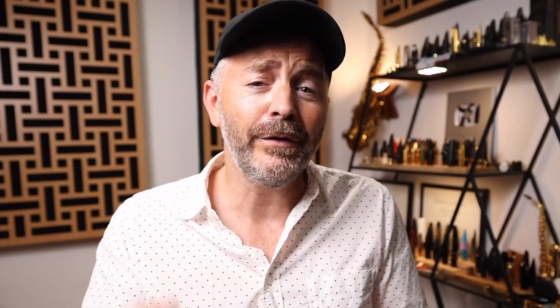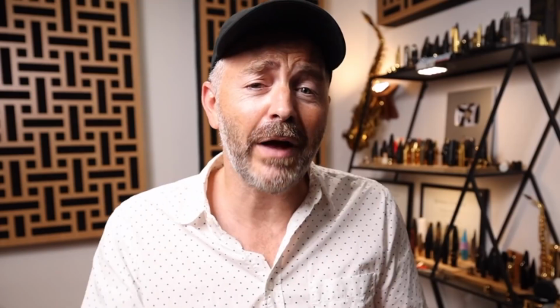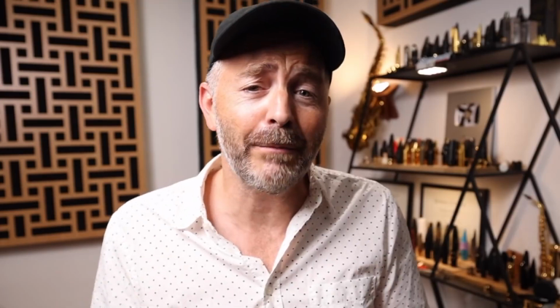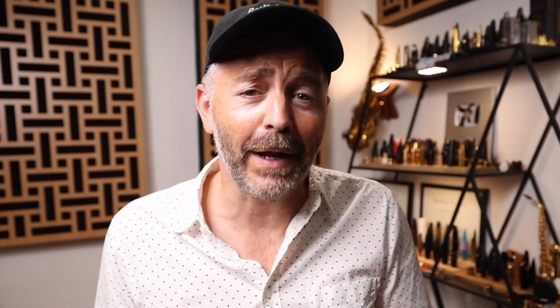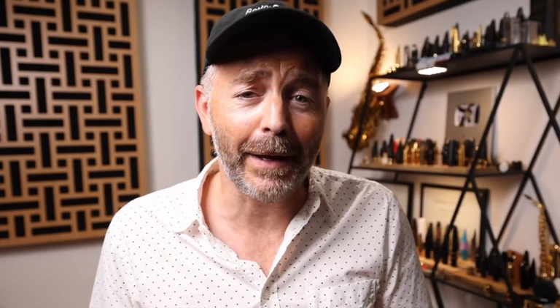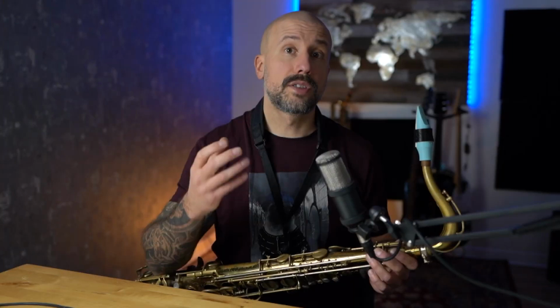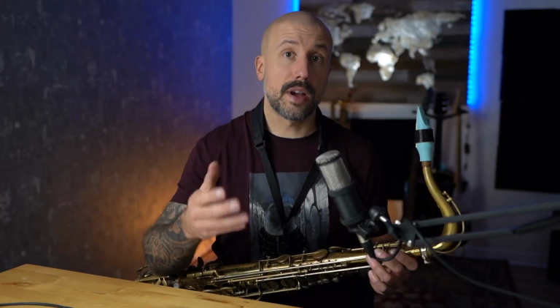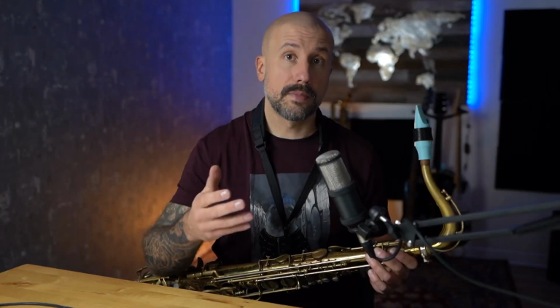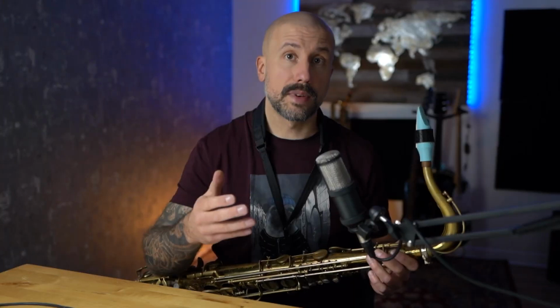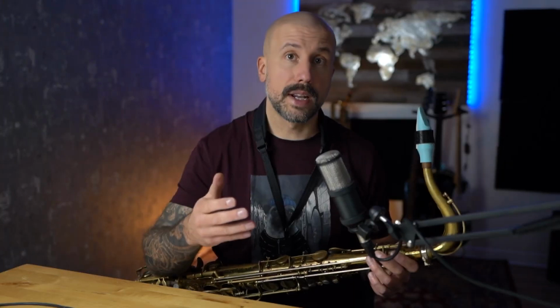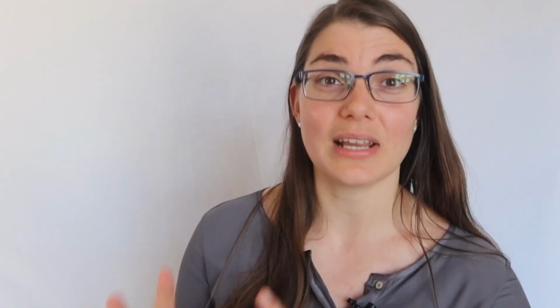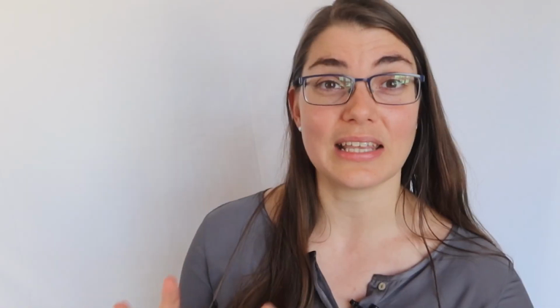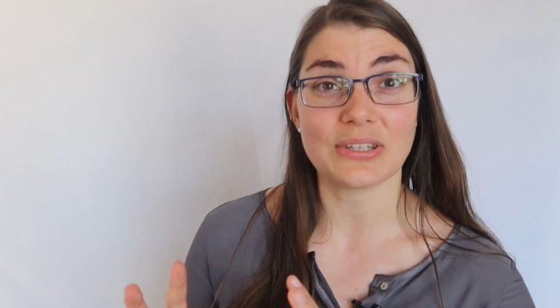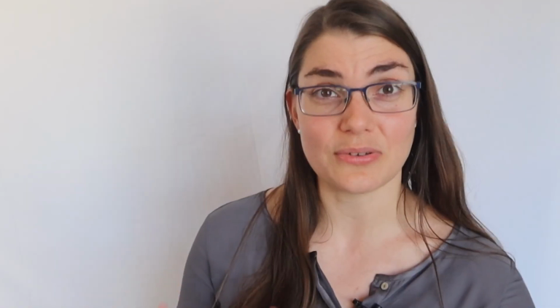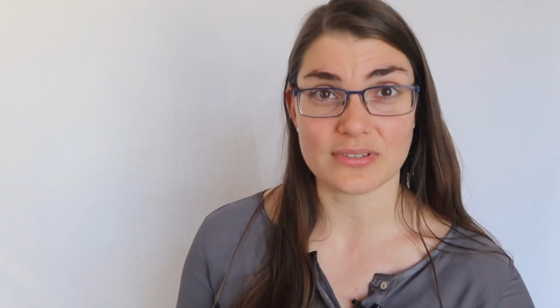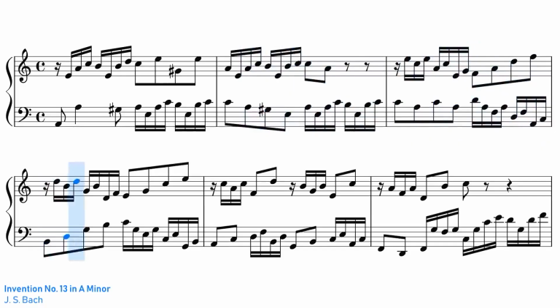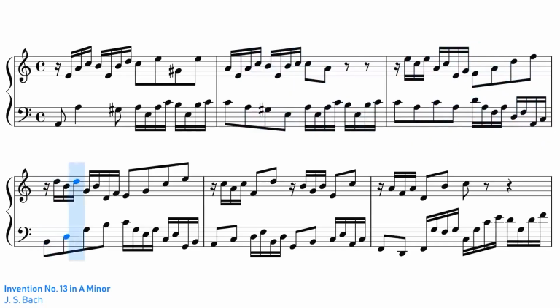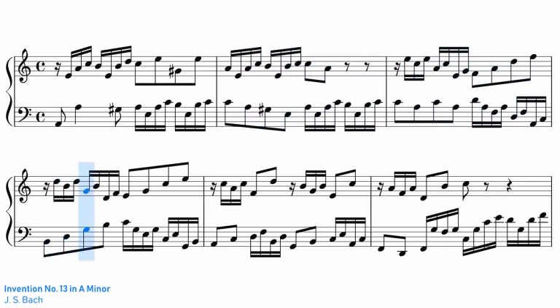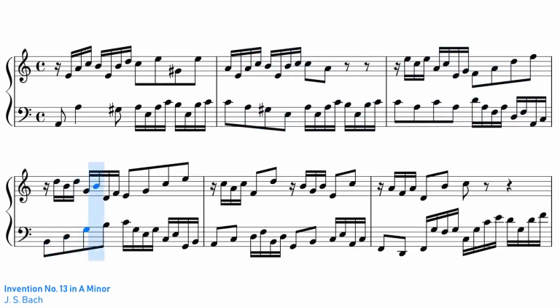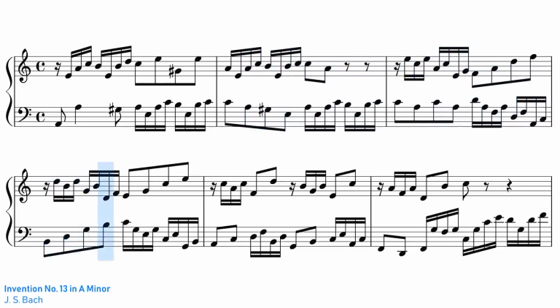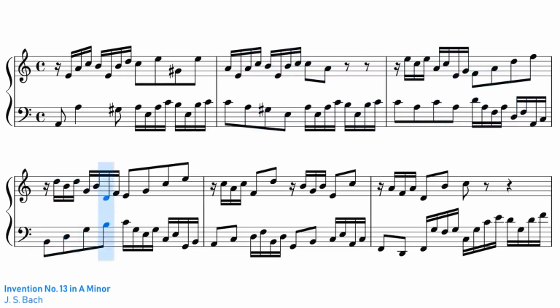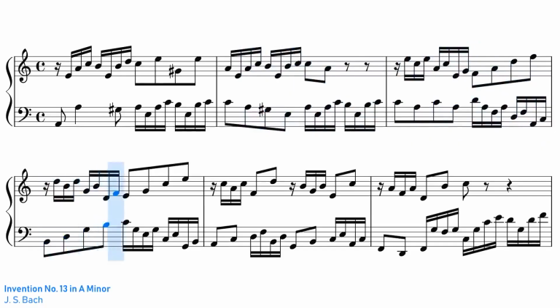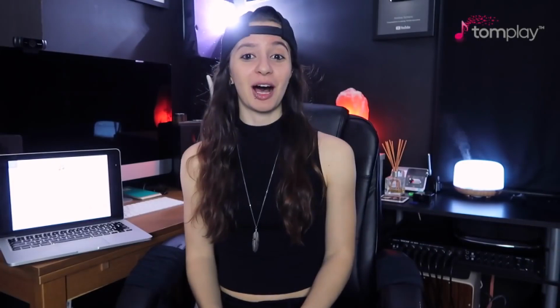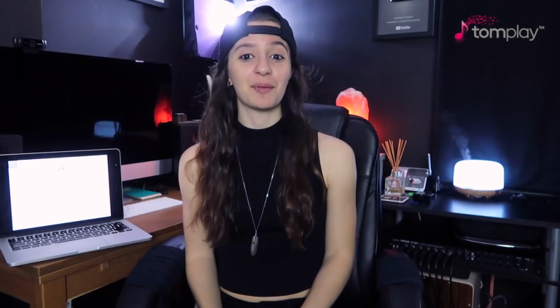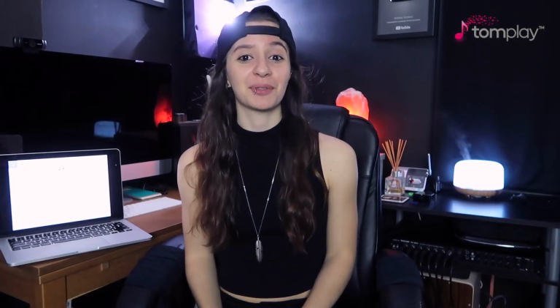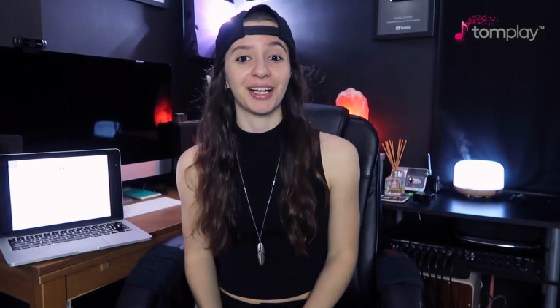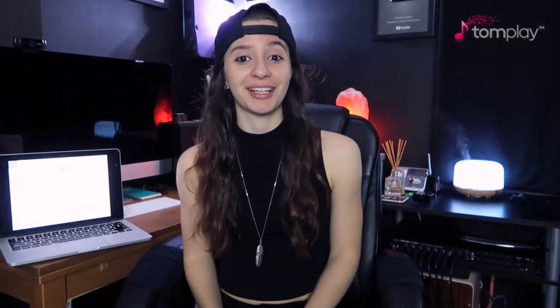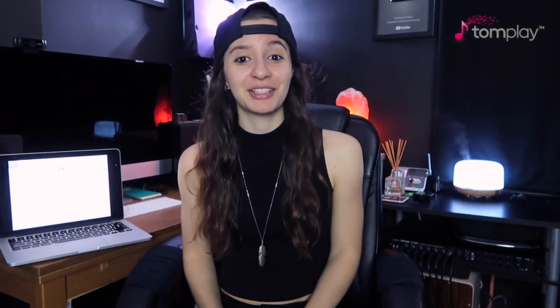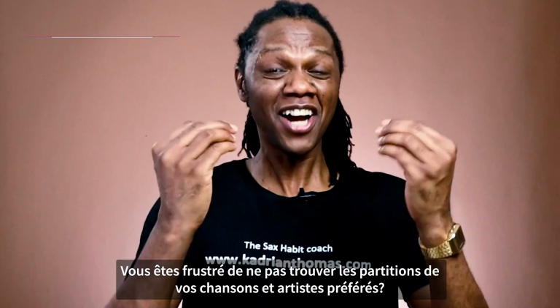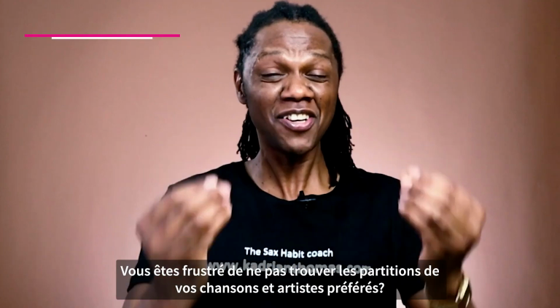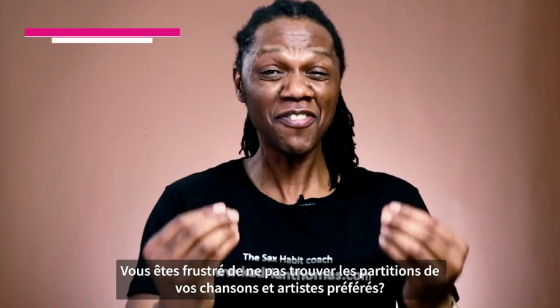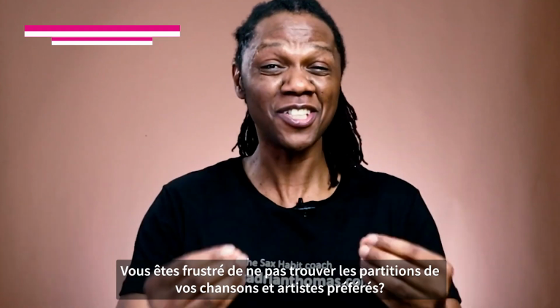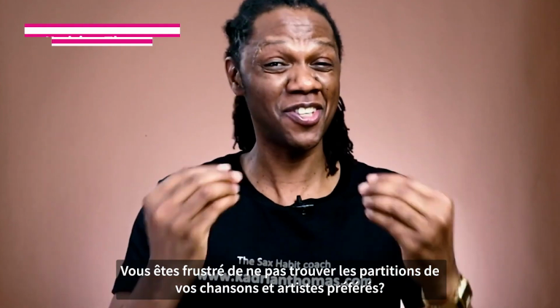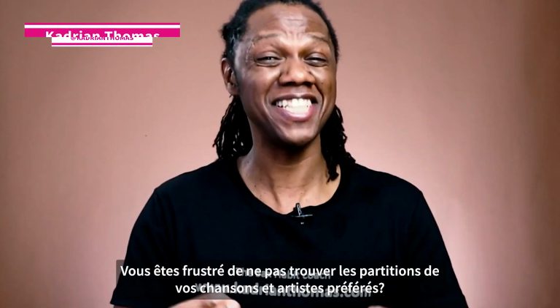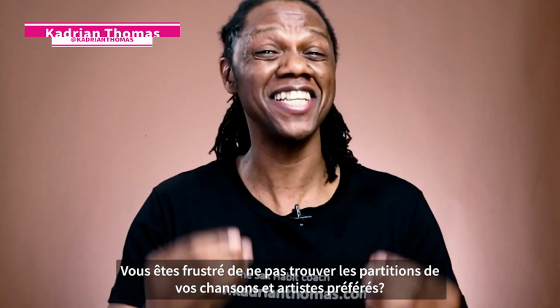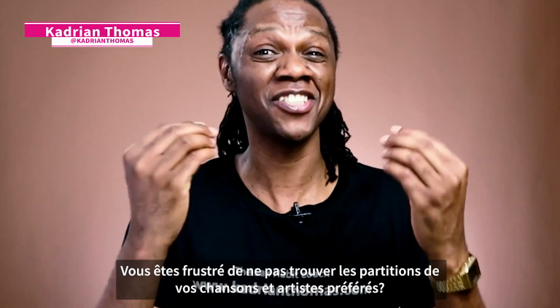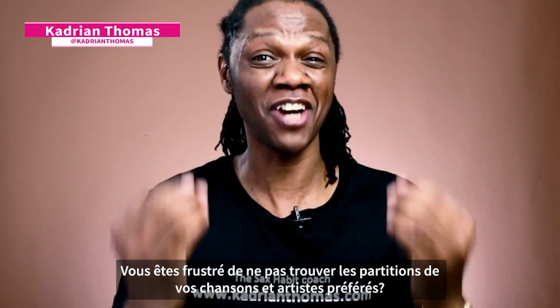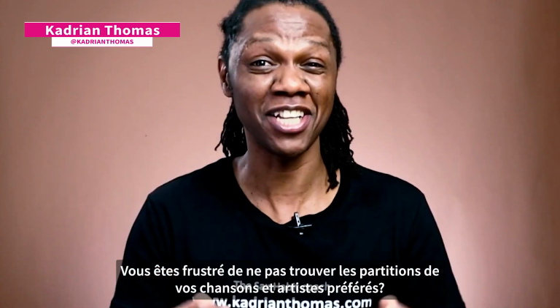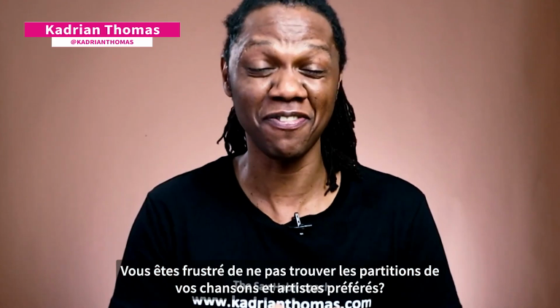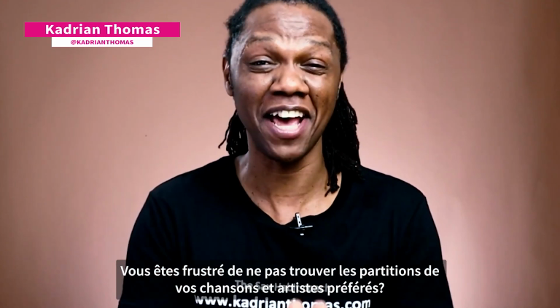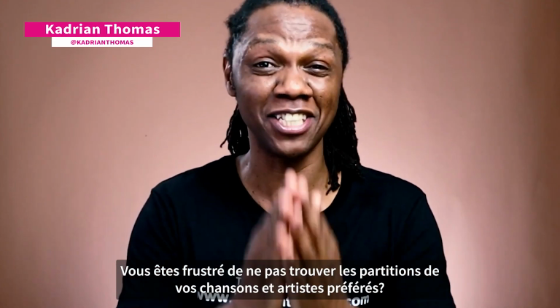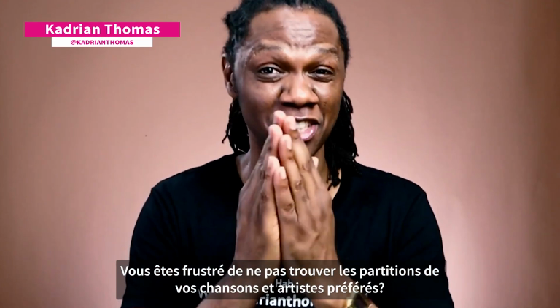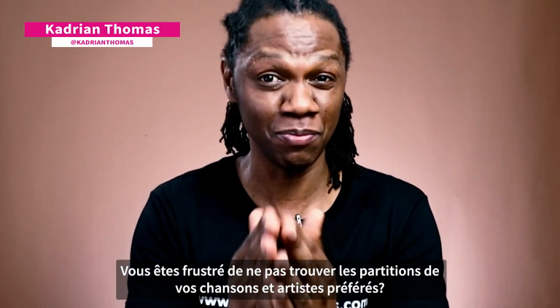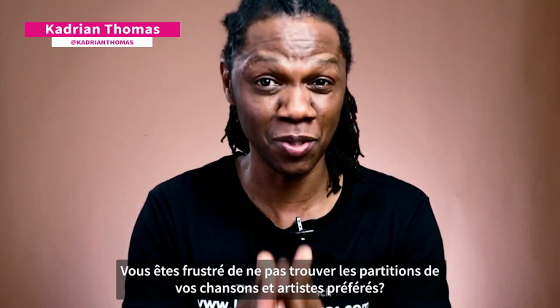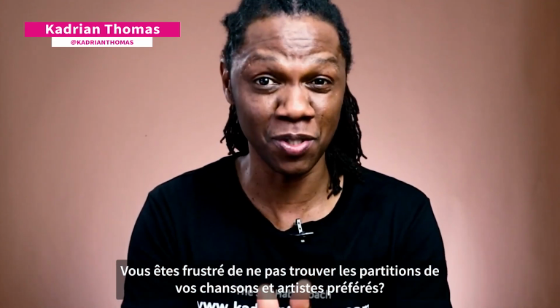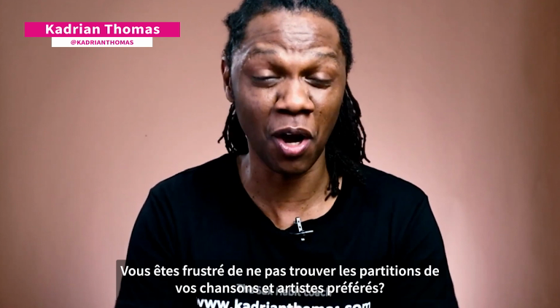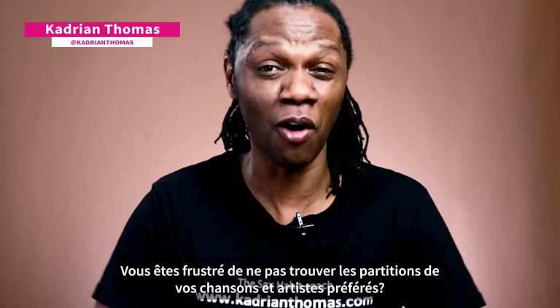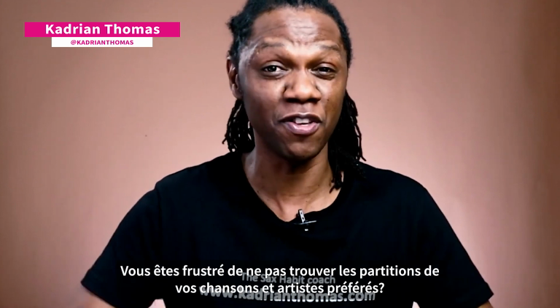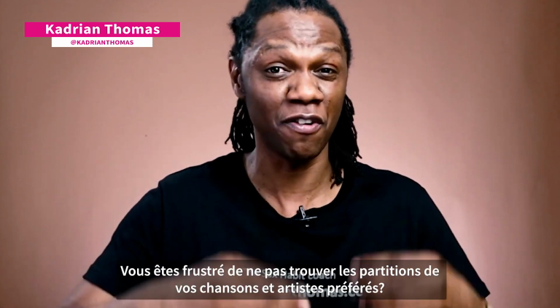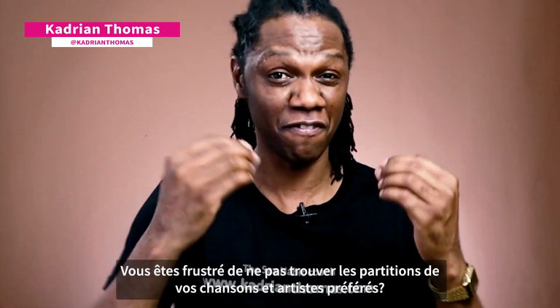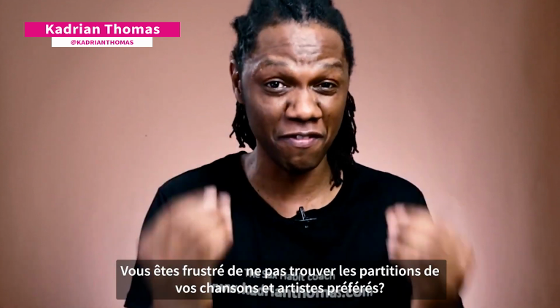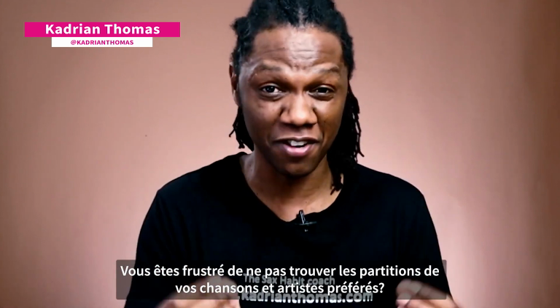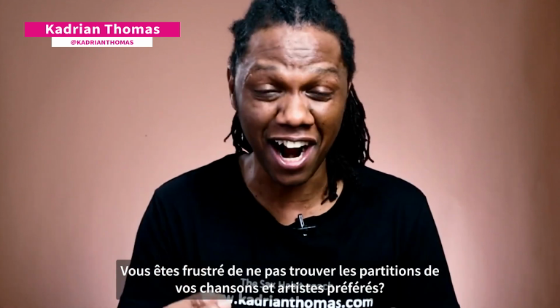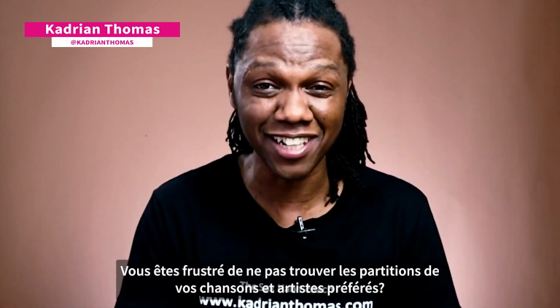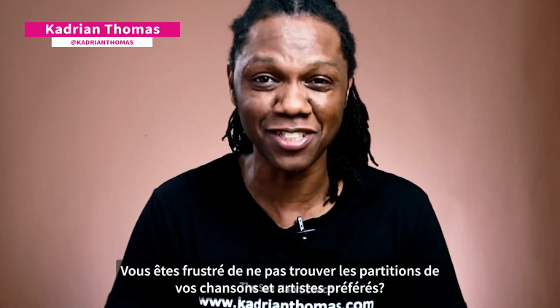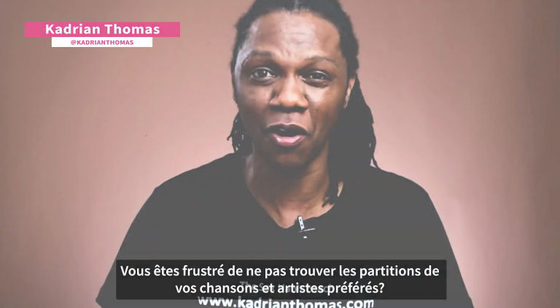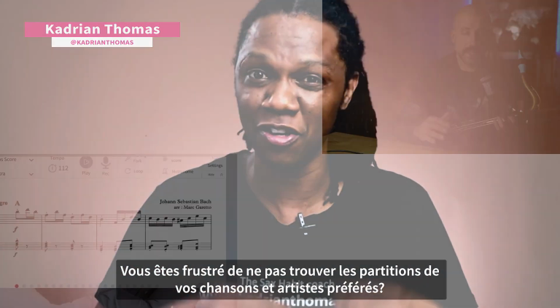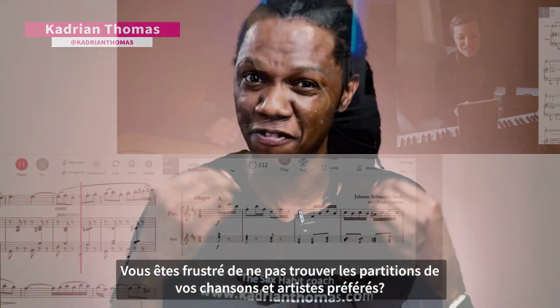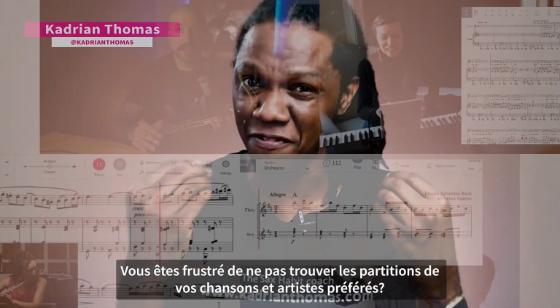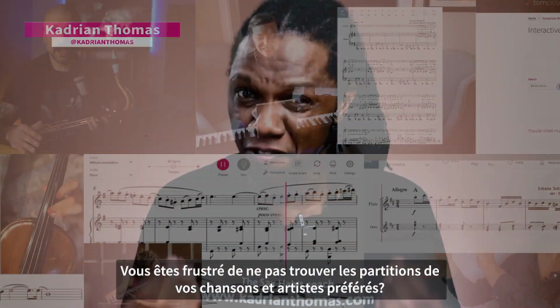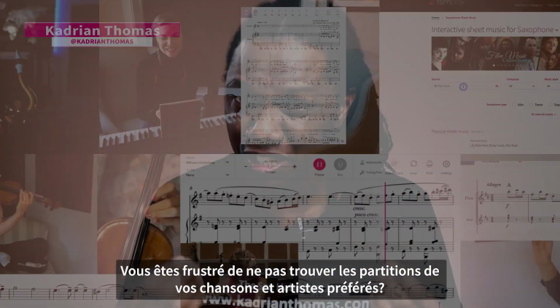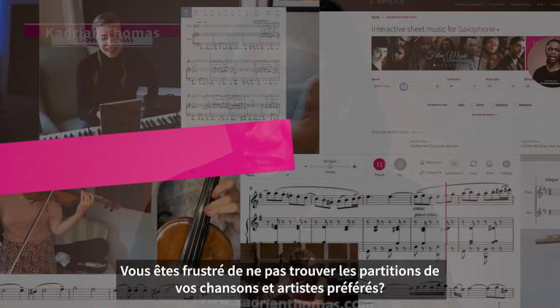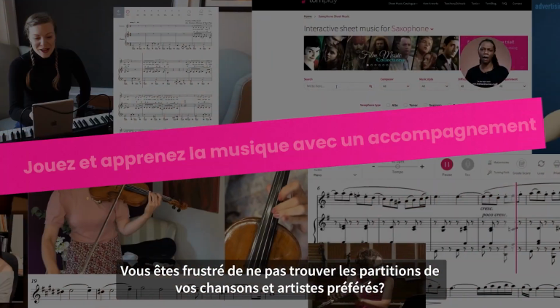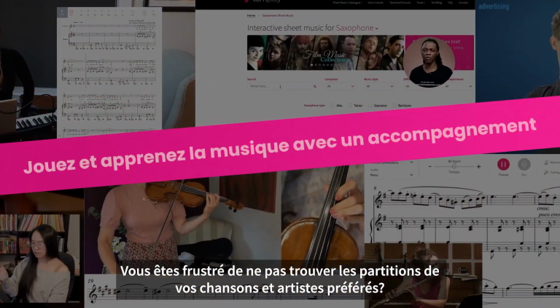Are you frustrated in trying to find sheet music of your favorite artist or your favorite song?